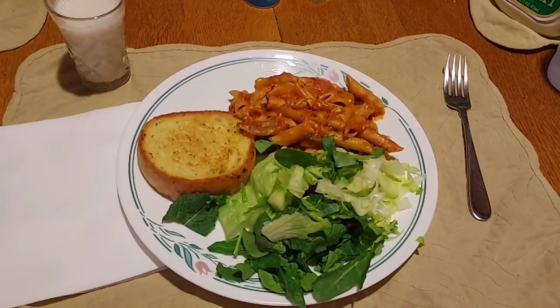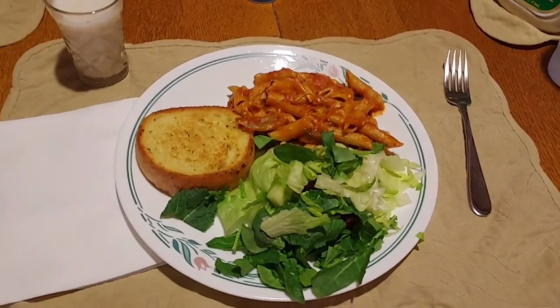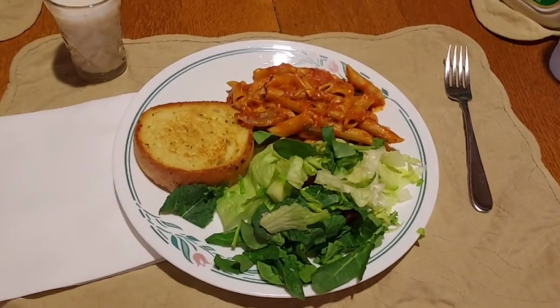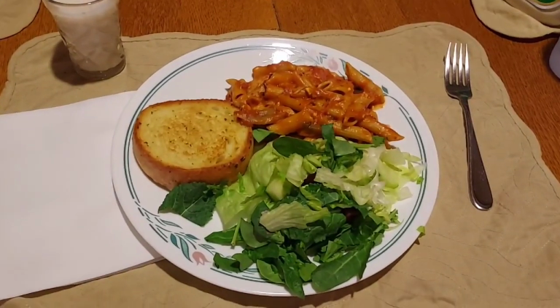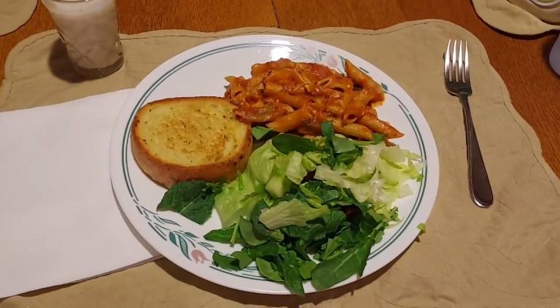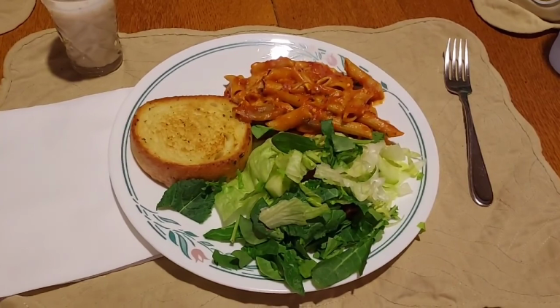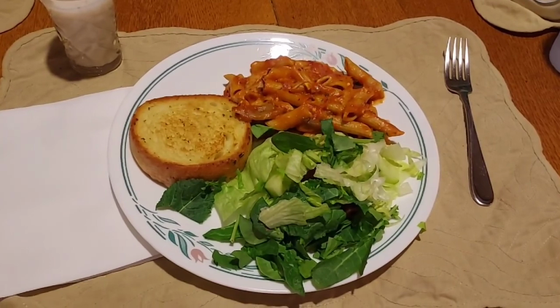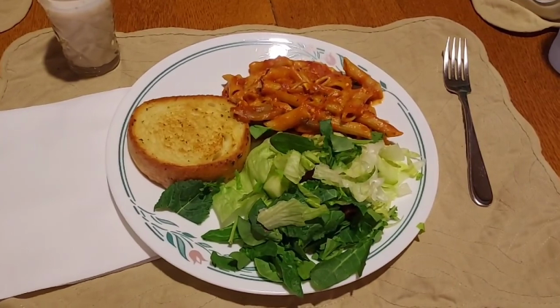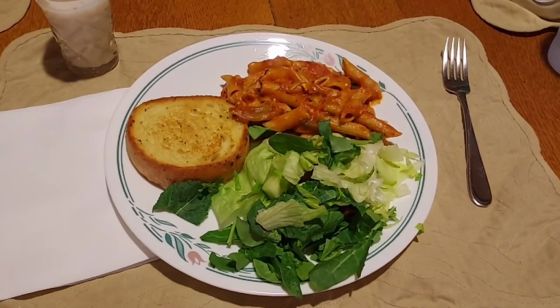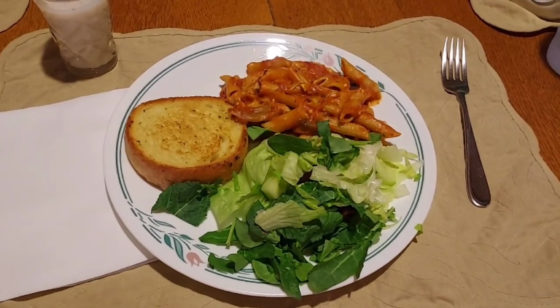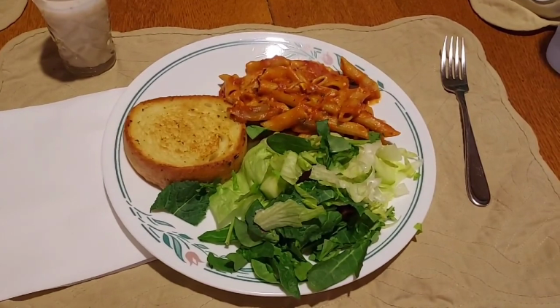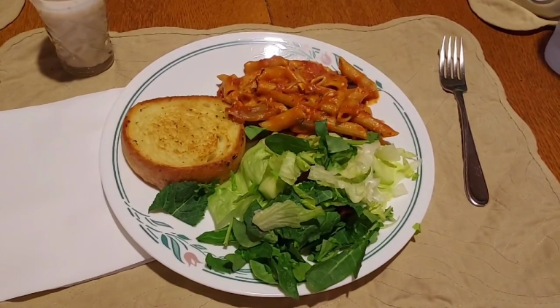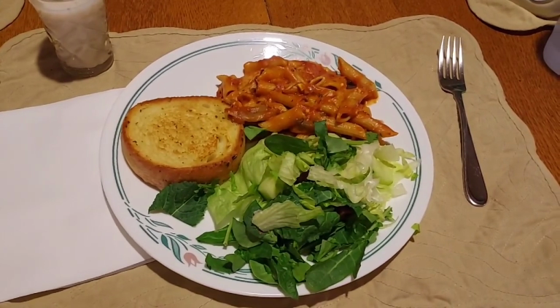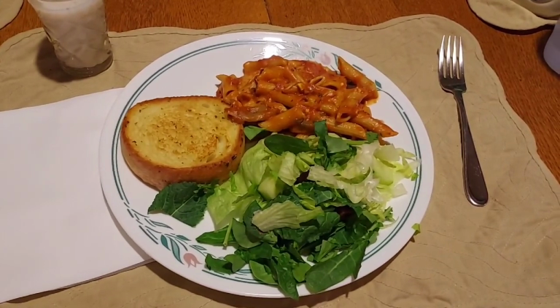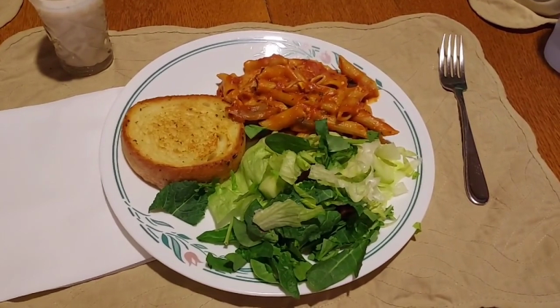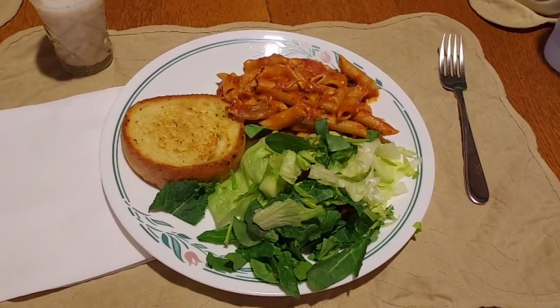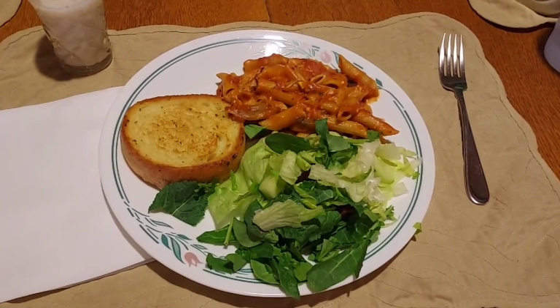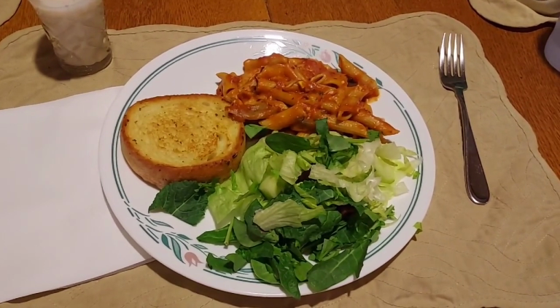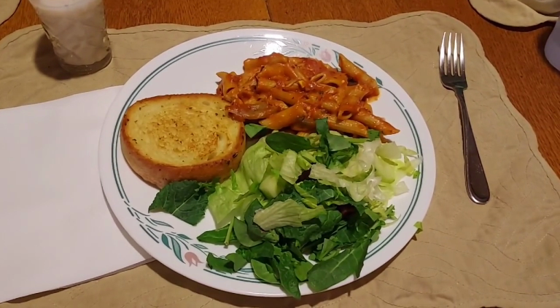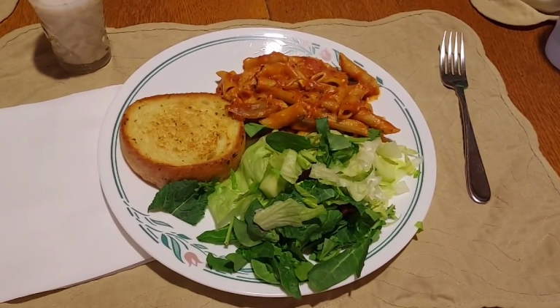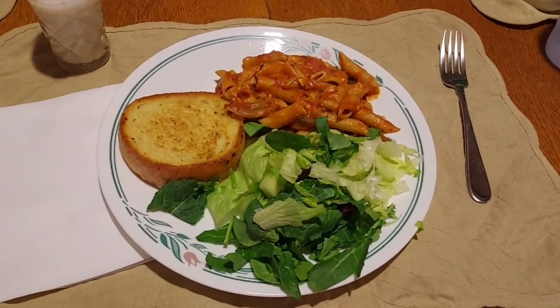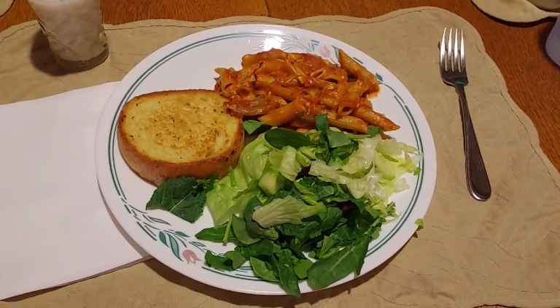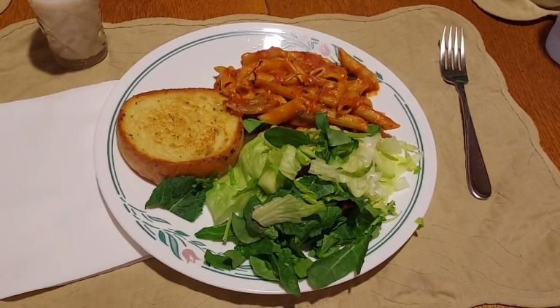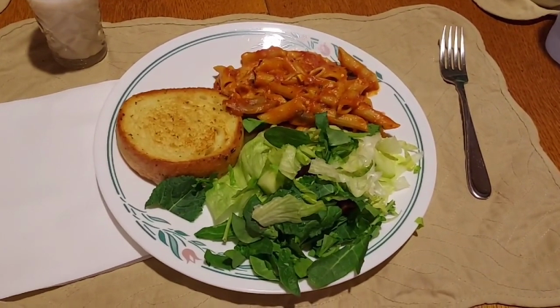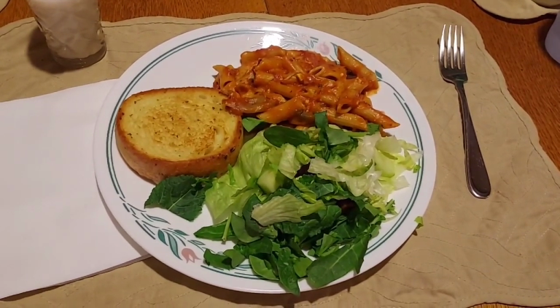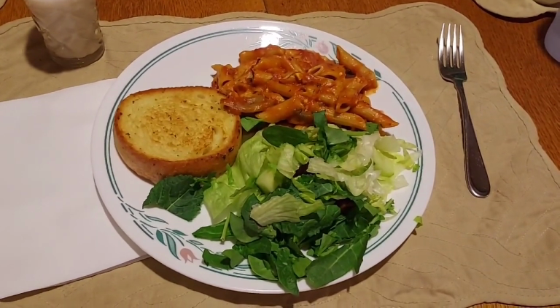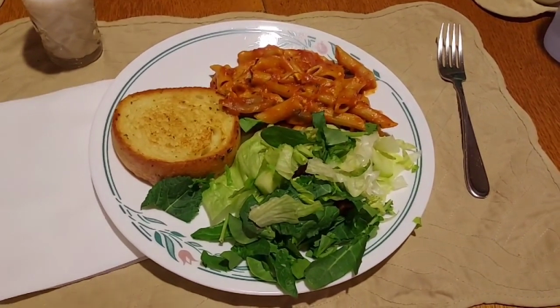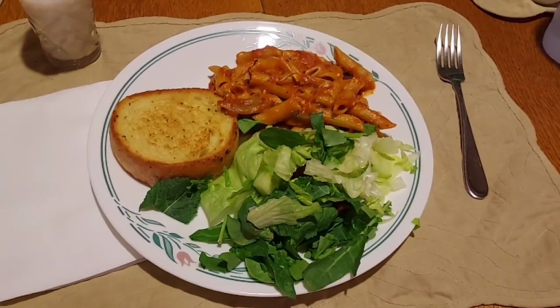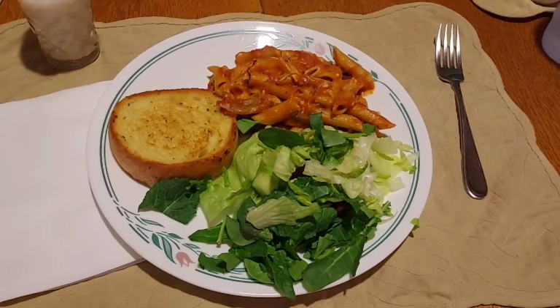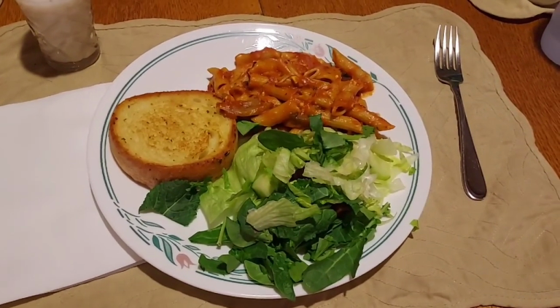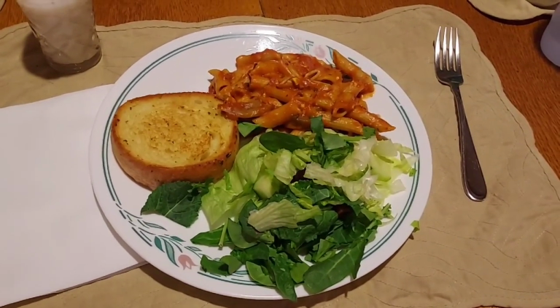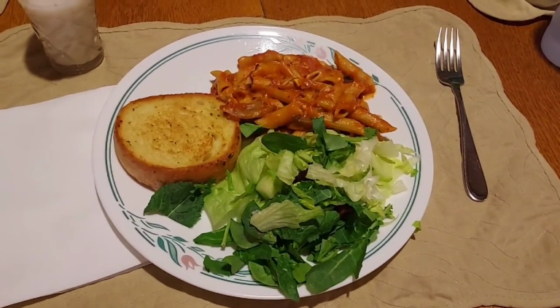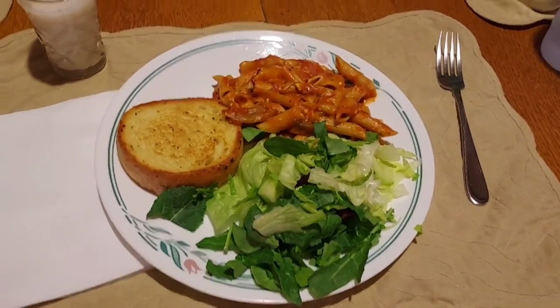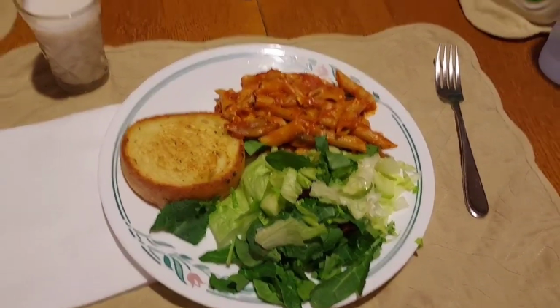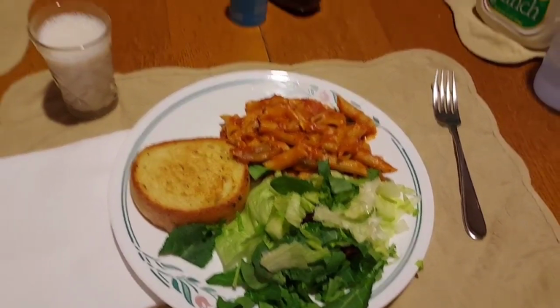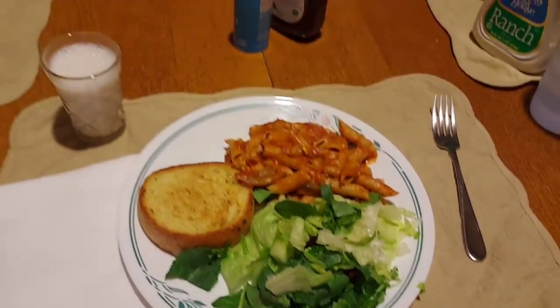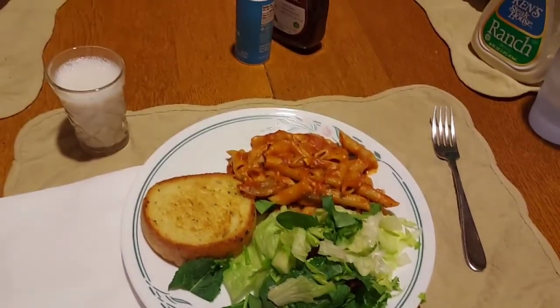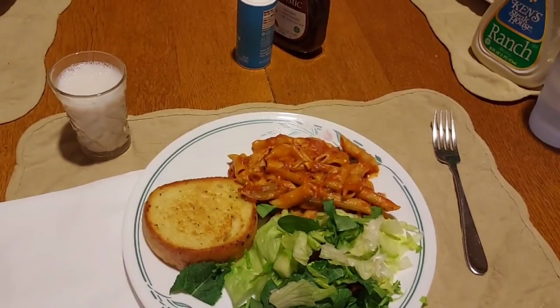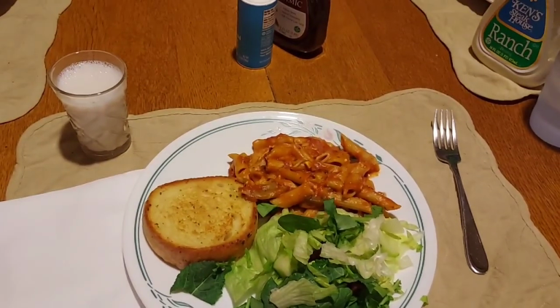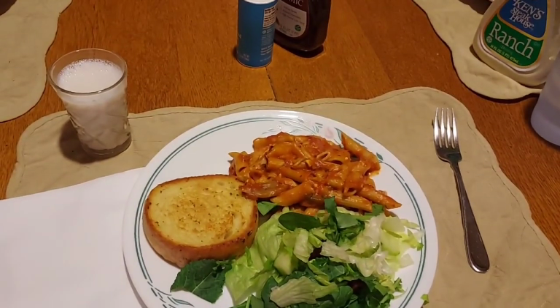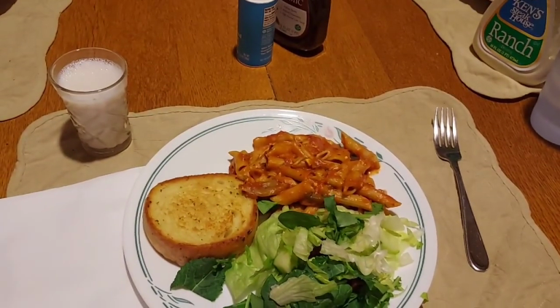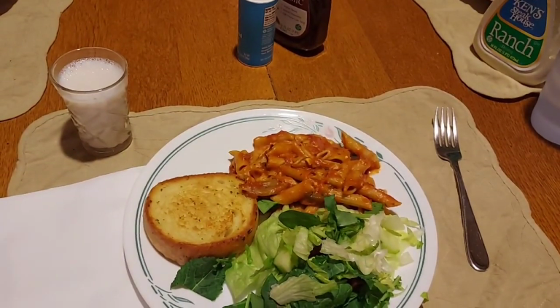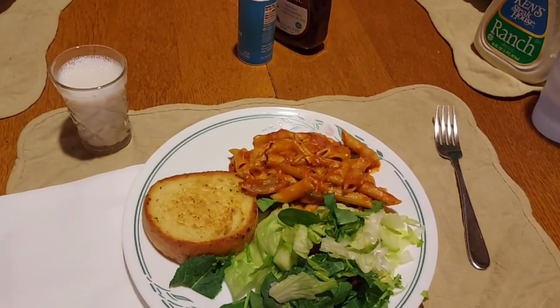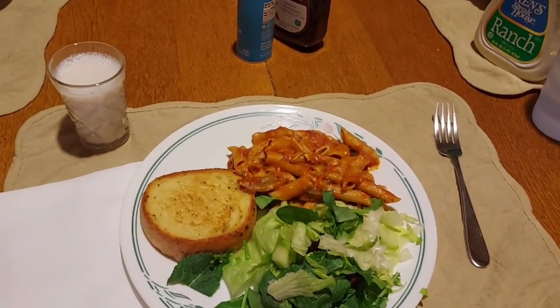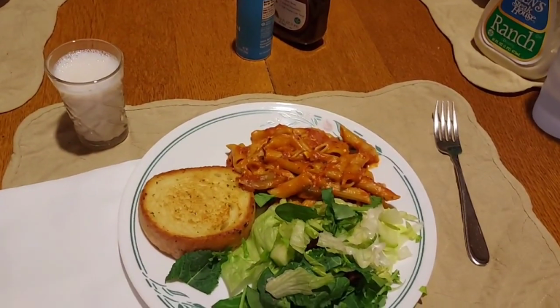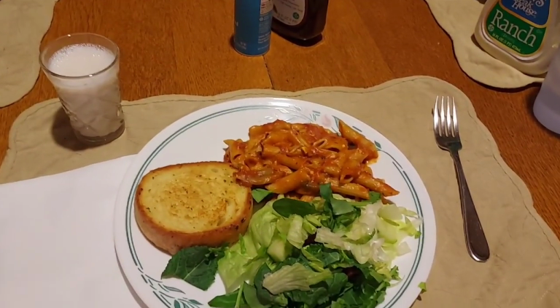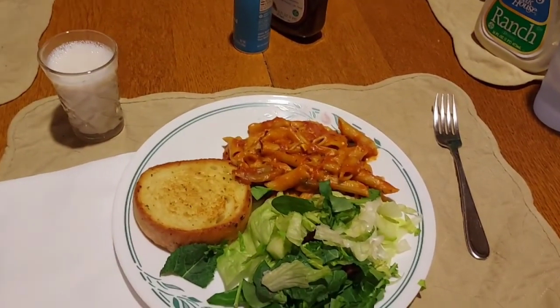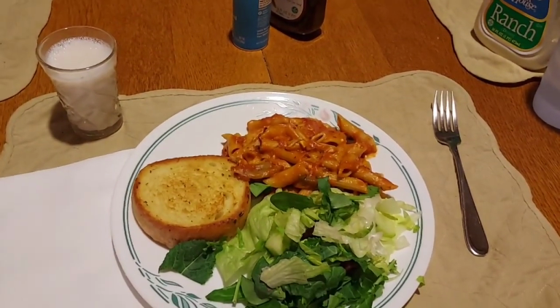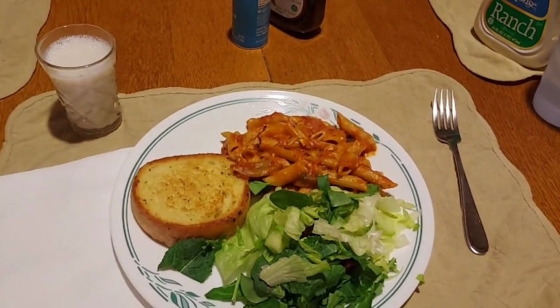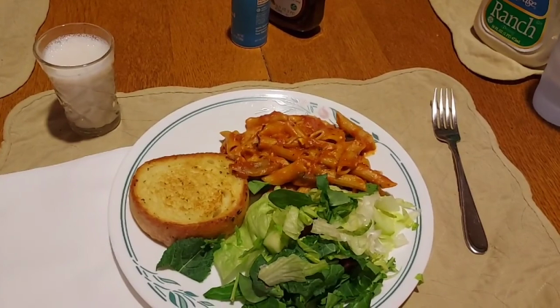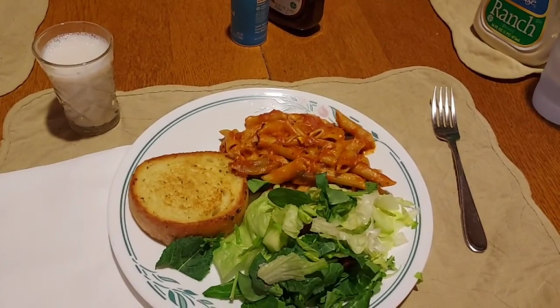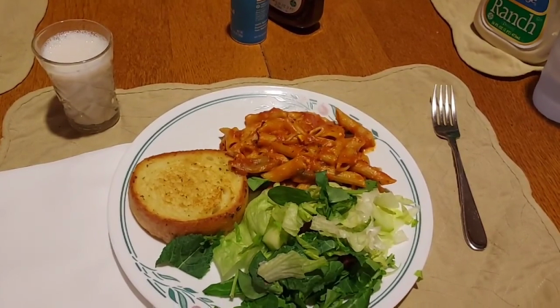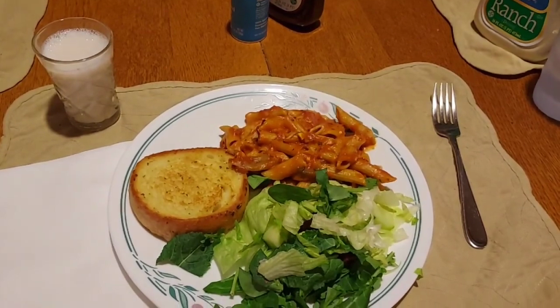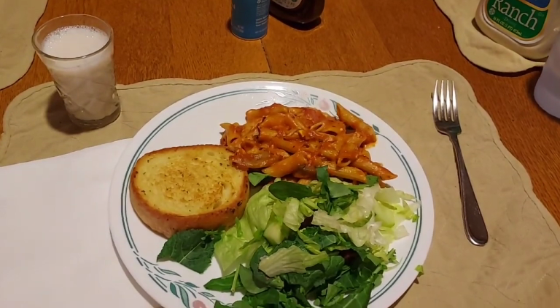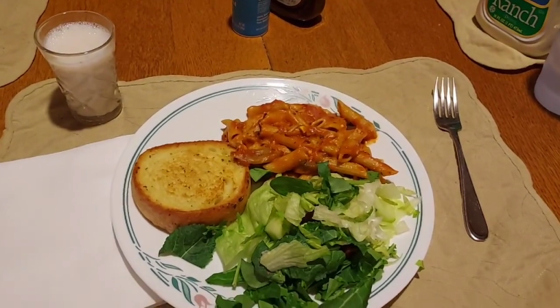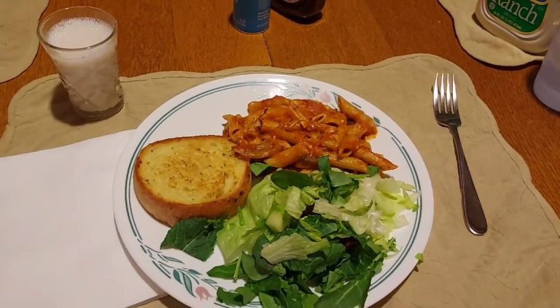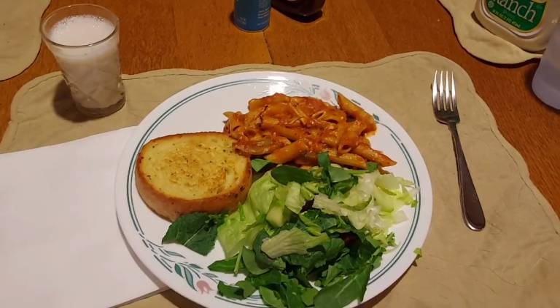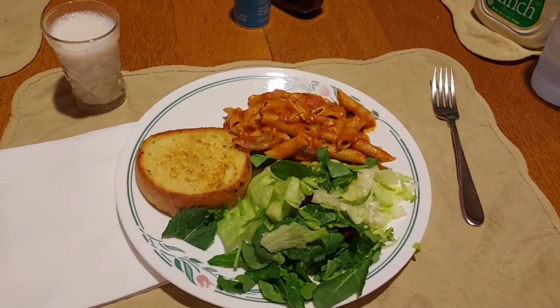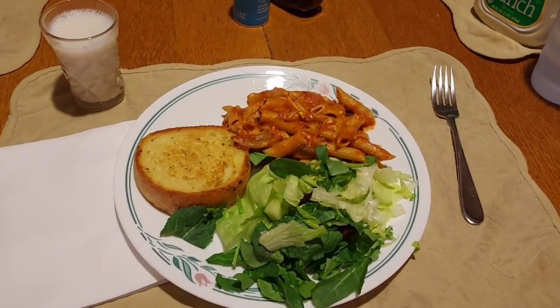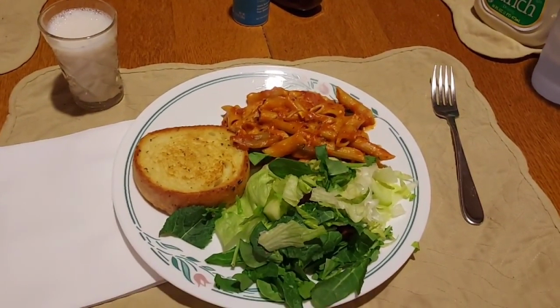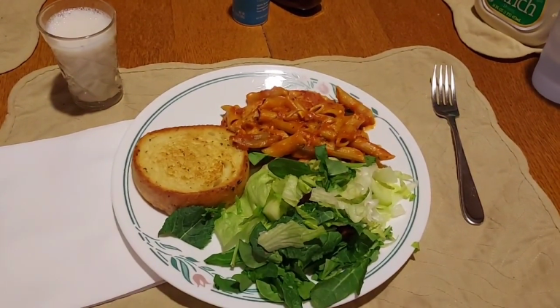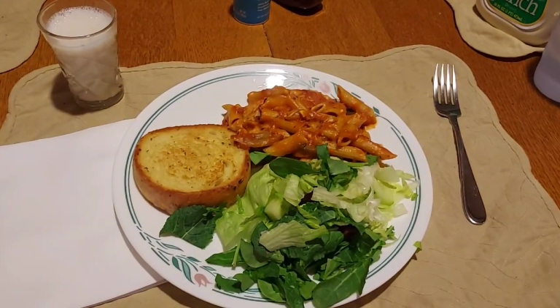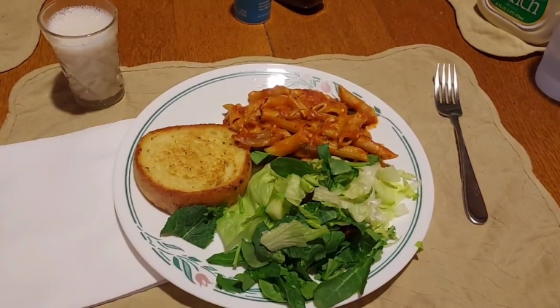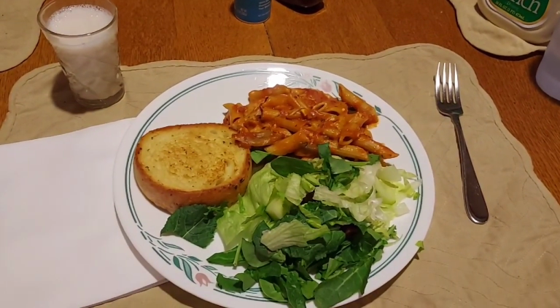And here's dinner: yummy pasta bake, salad, and garlic bread. I'm having milk with my dinner tonight. Happy Sunday!